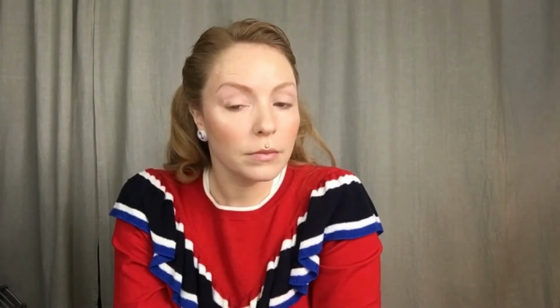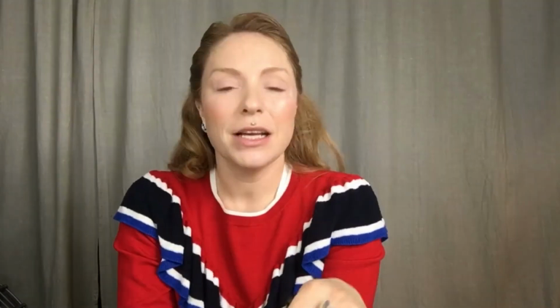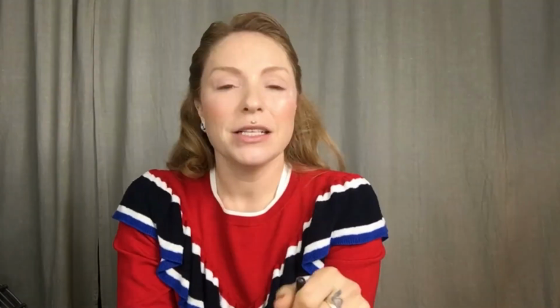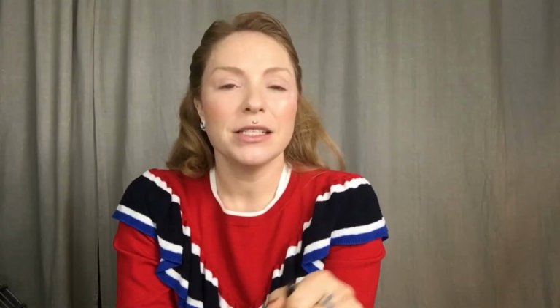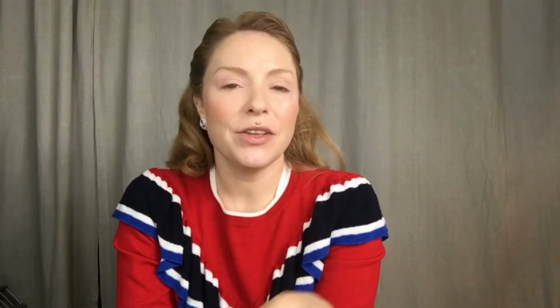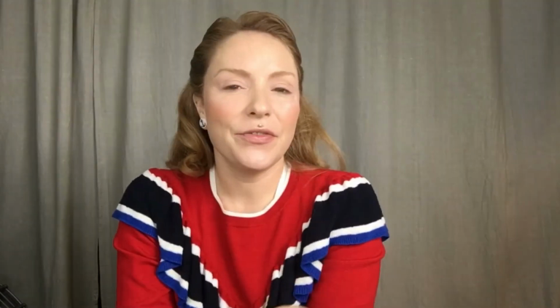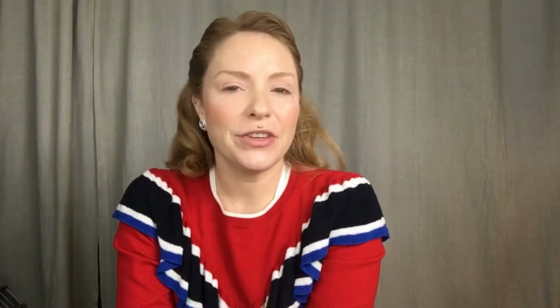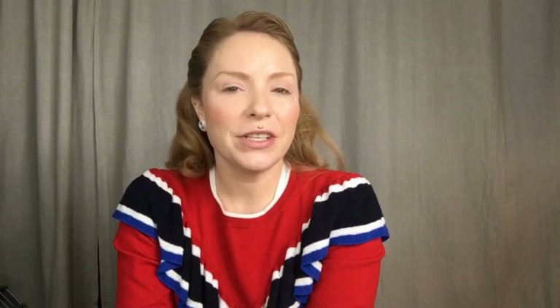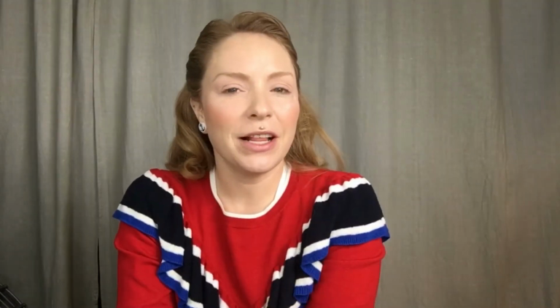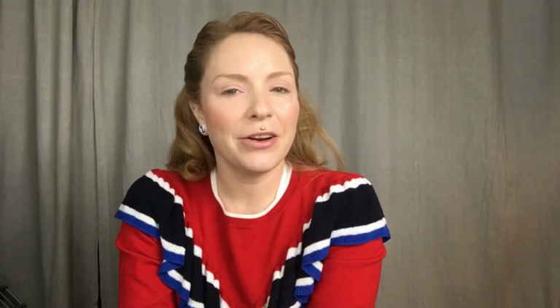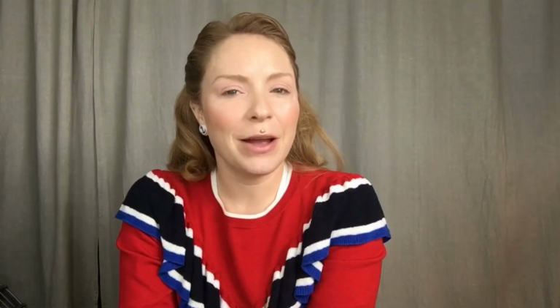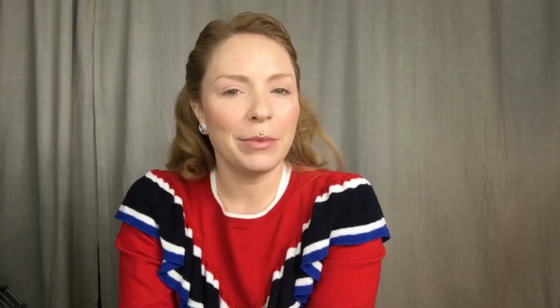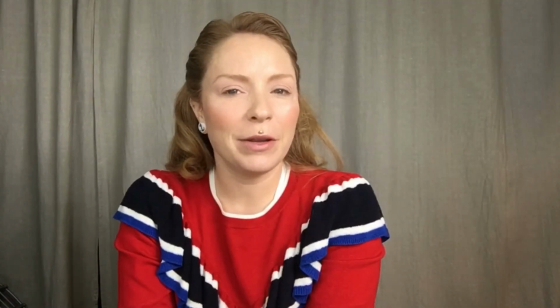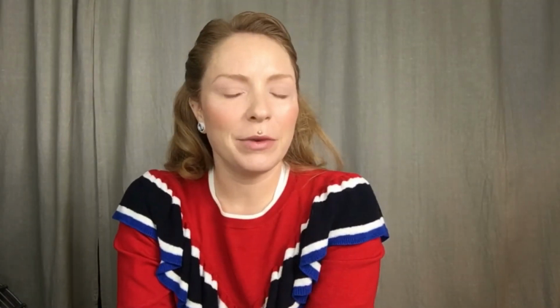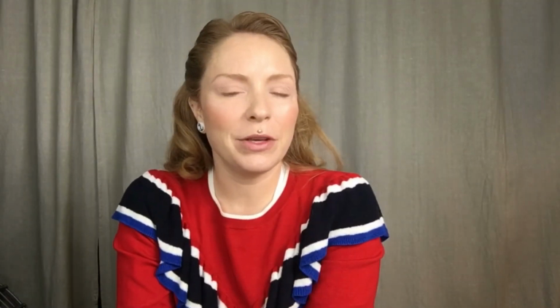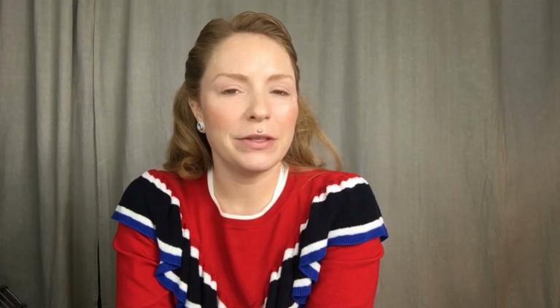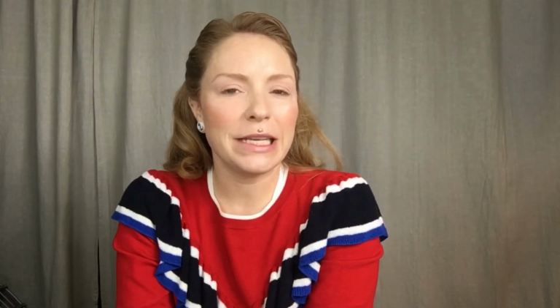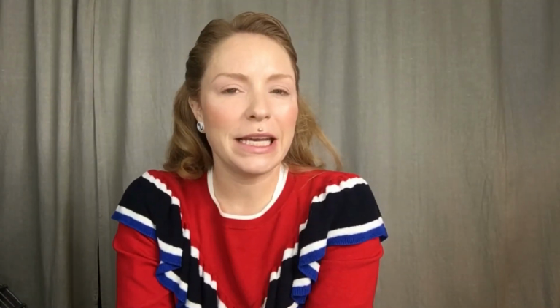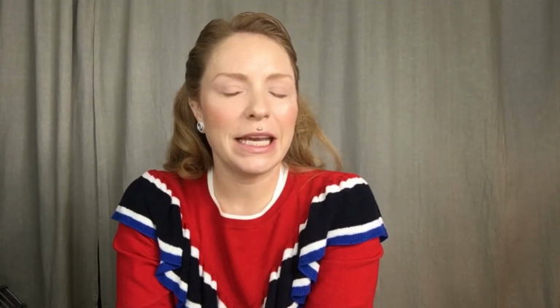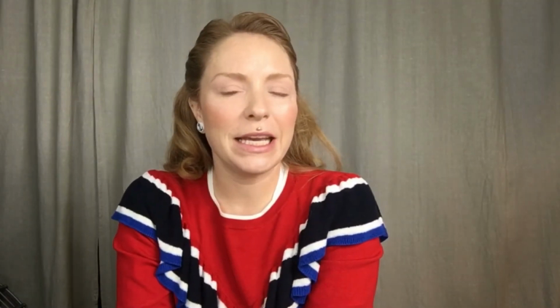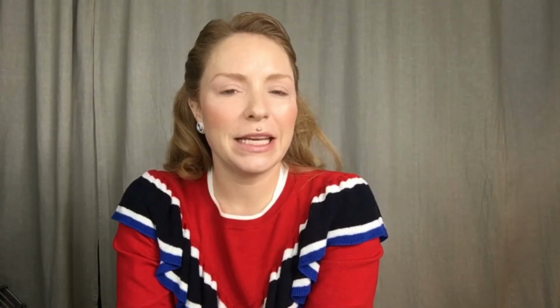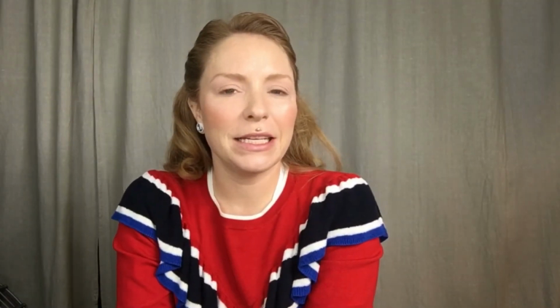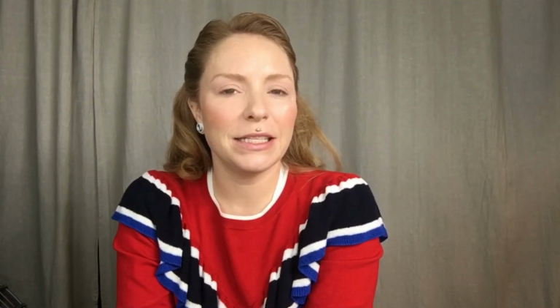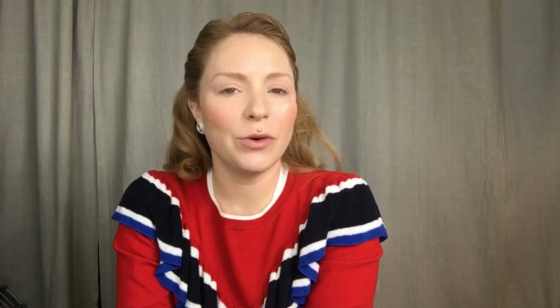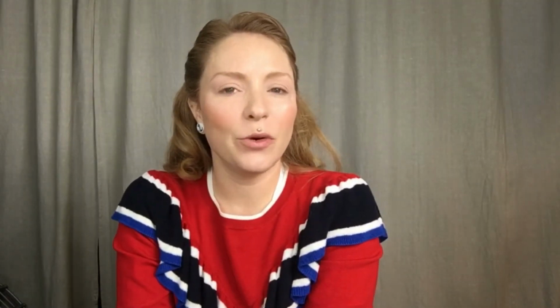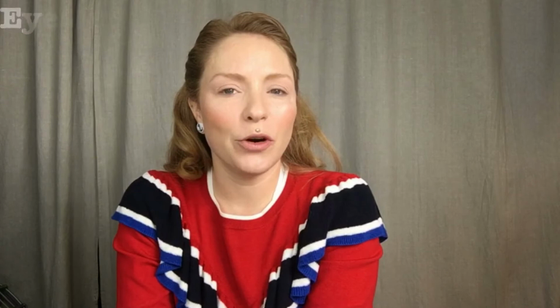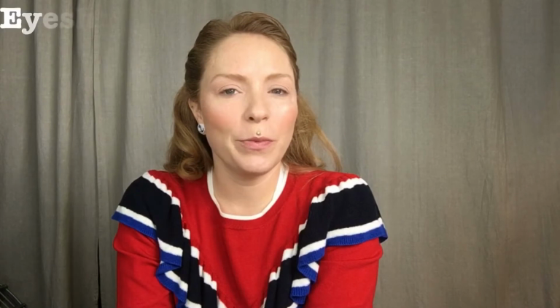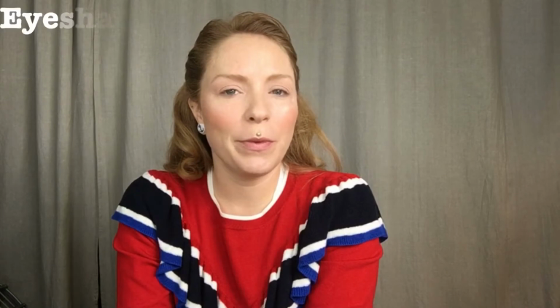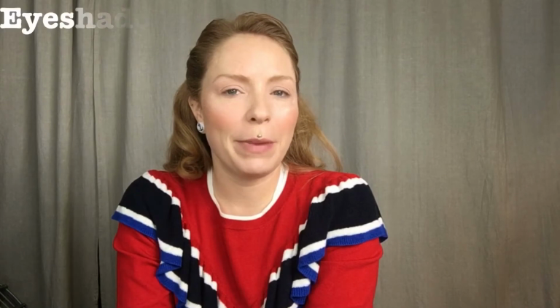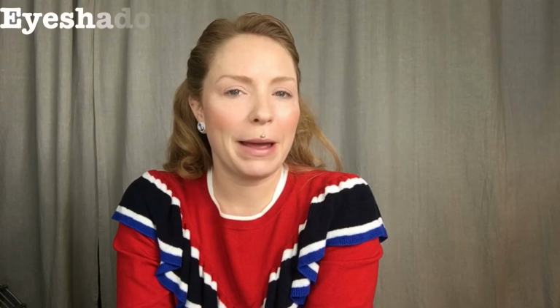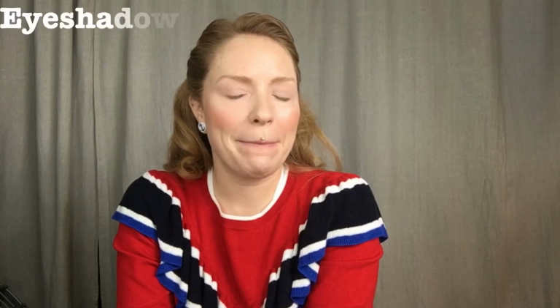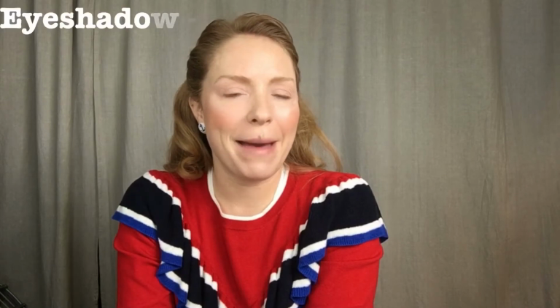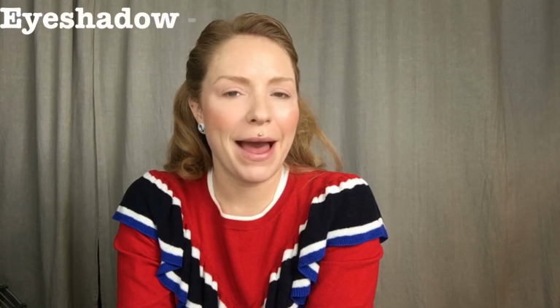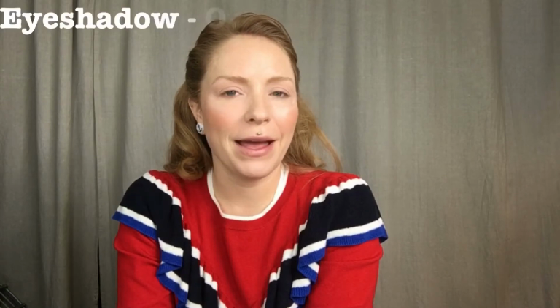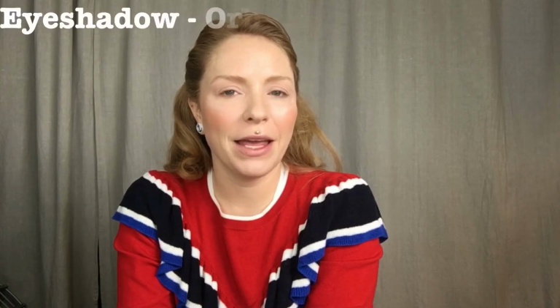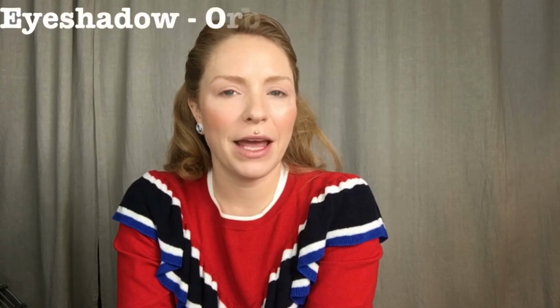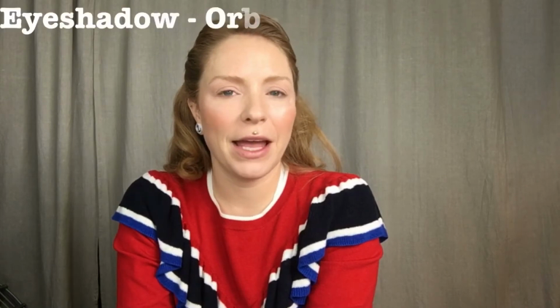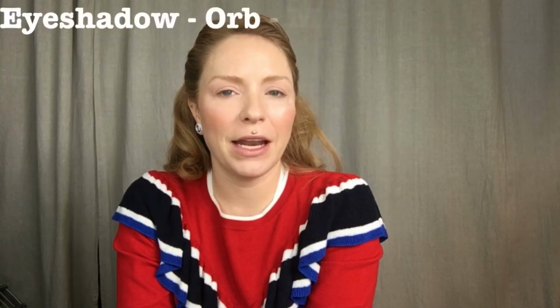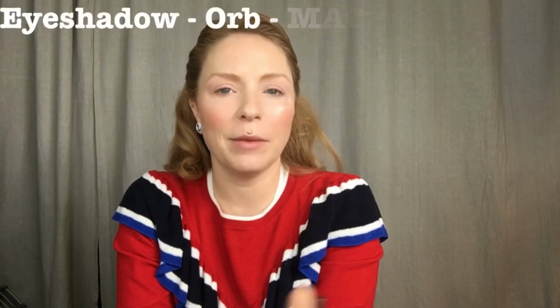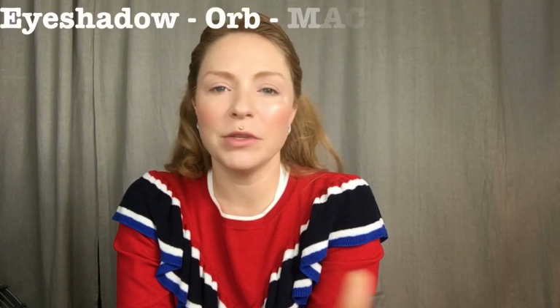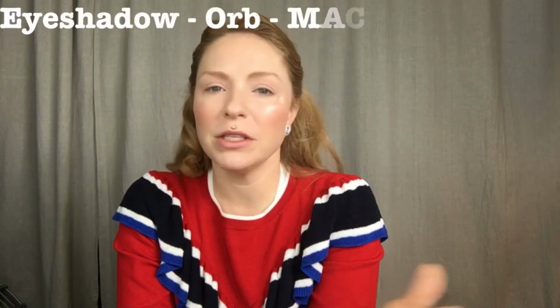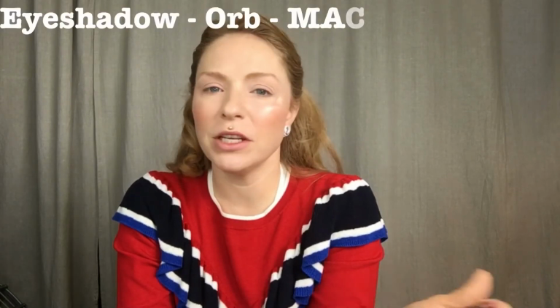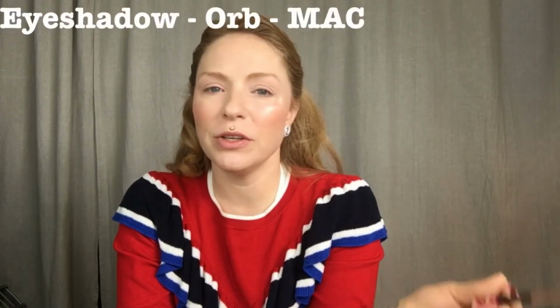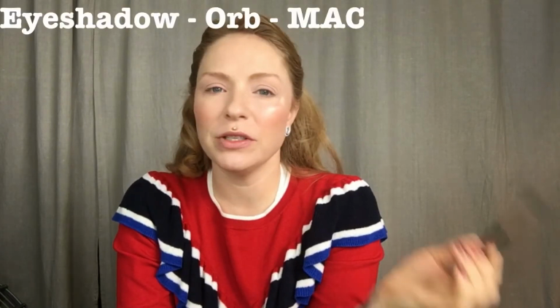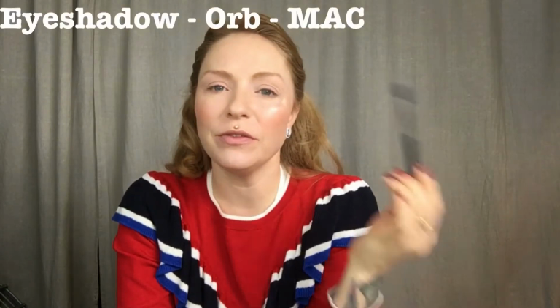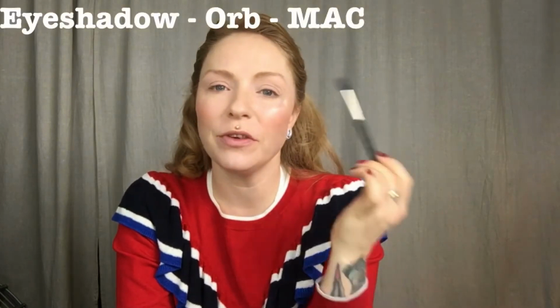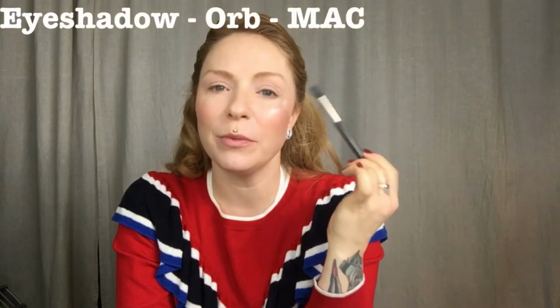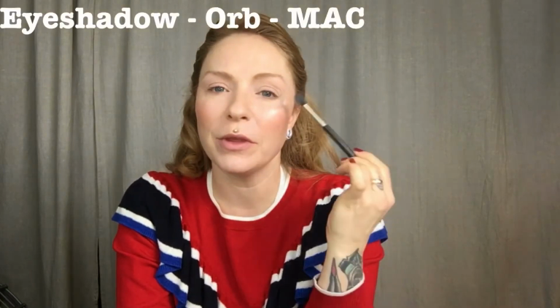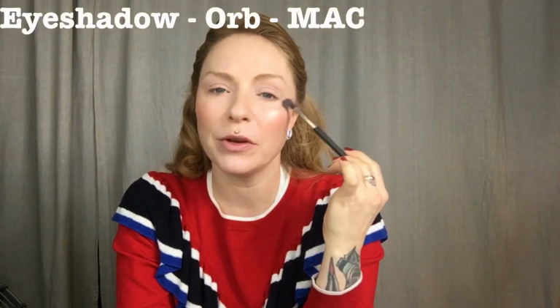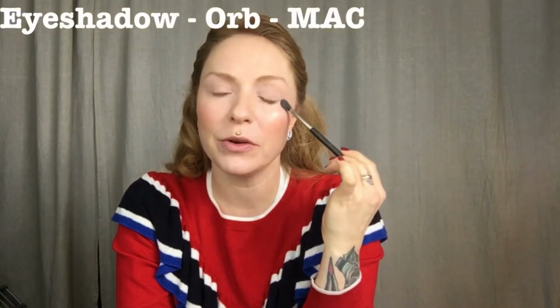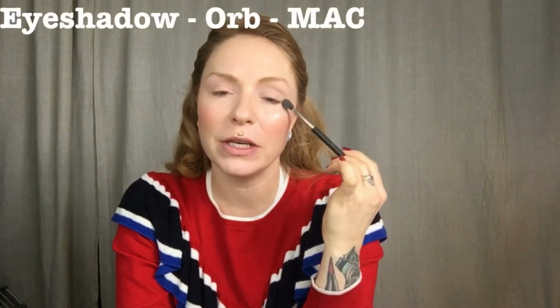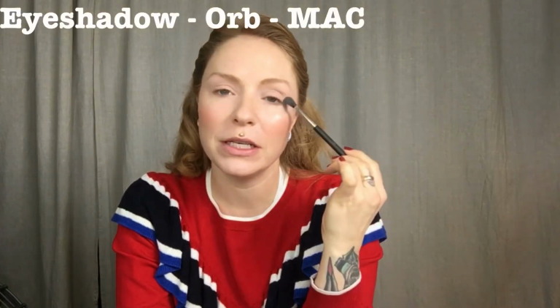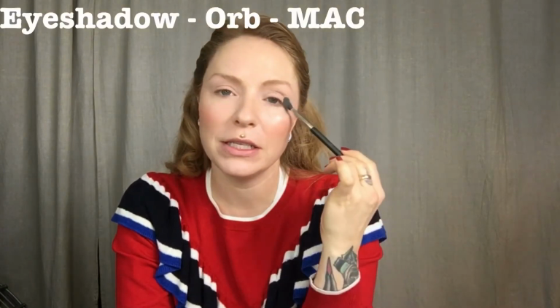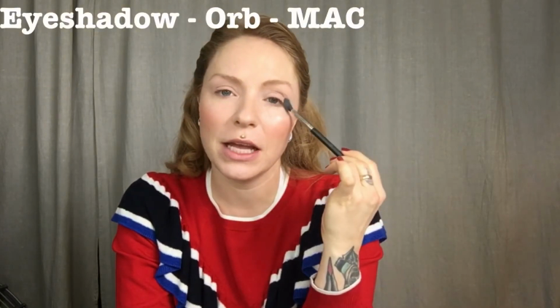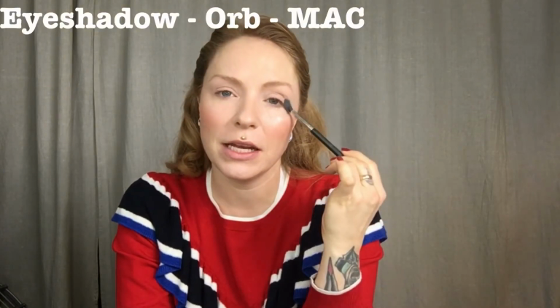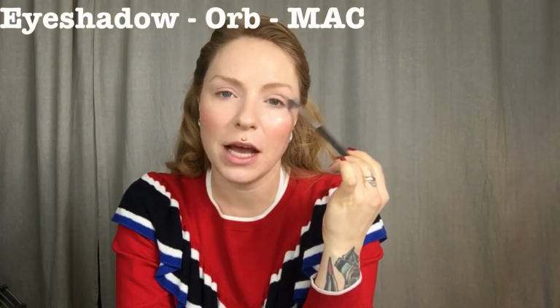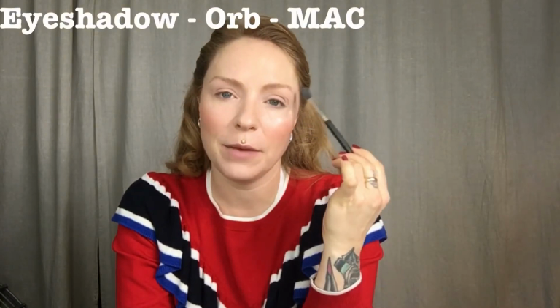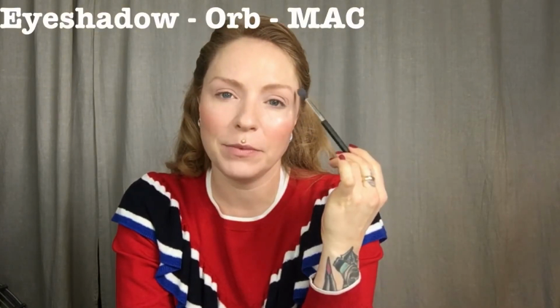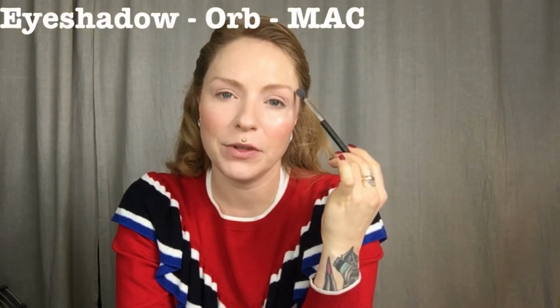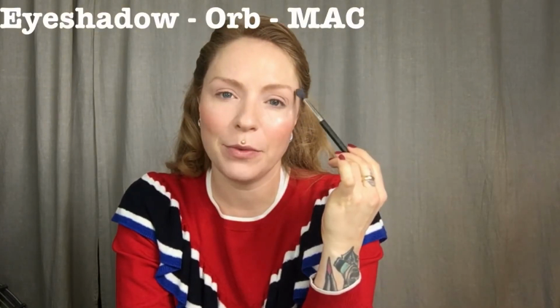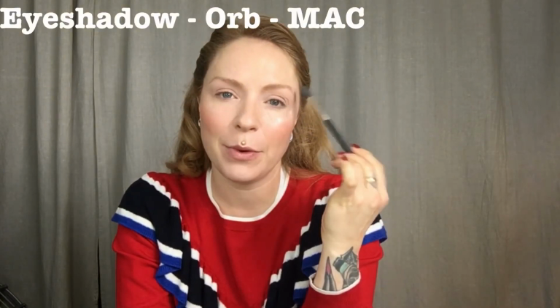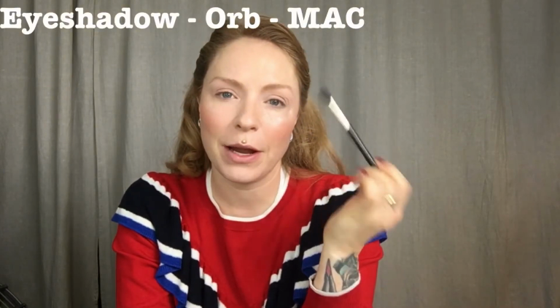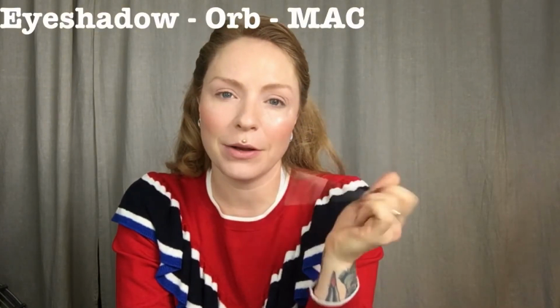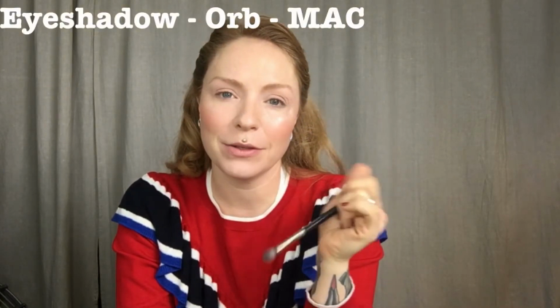The first color I'm going to be using is Ochre by MAC, and I'm just going to use it from the crease and up to the brows.